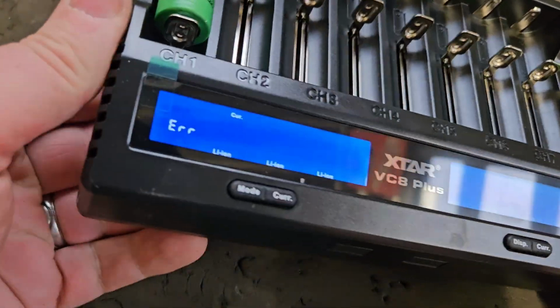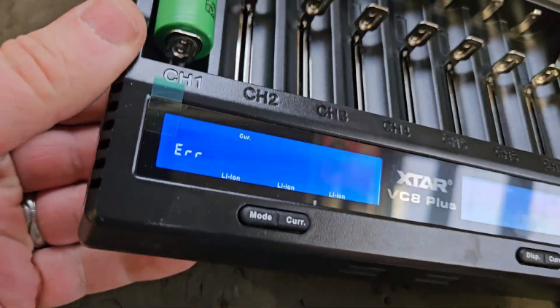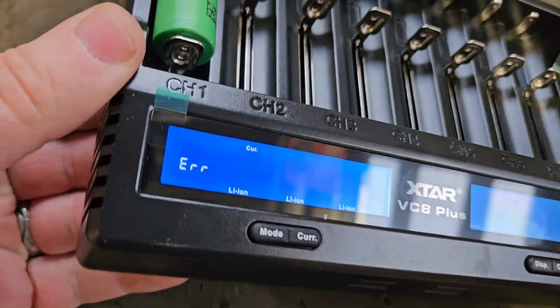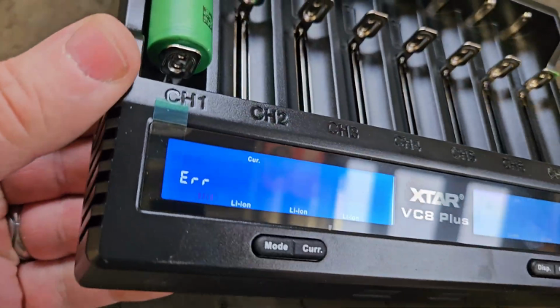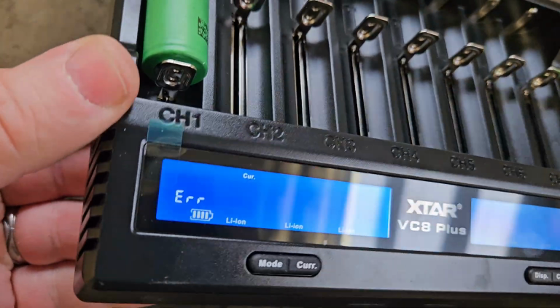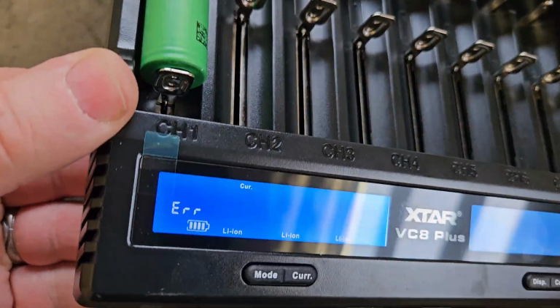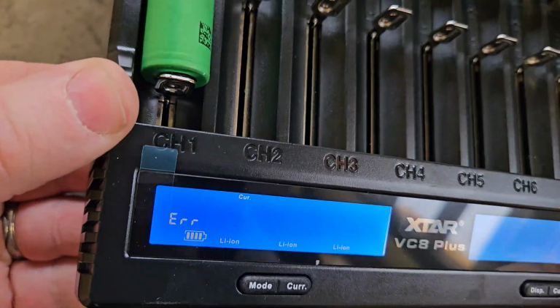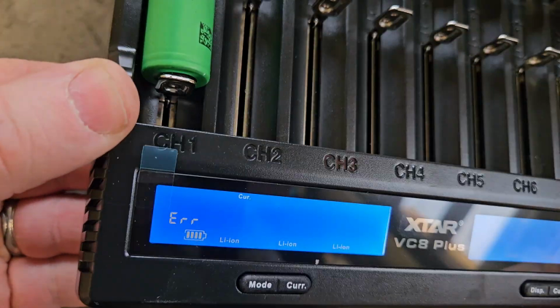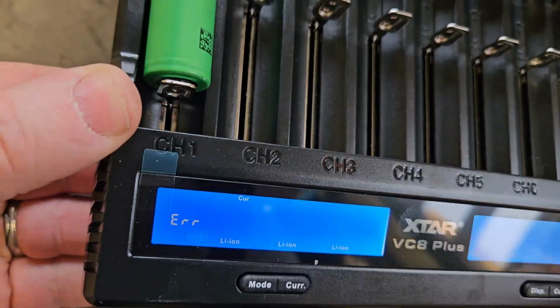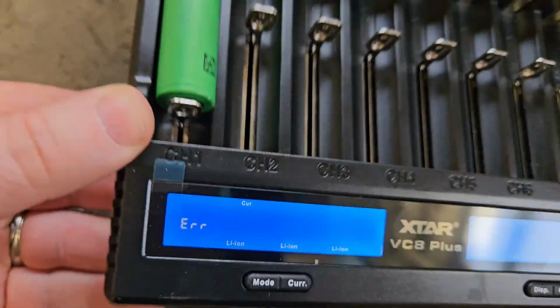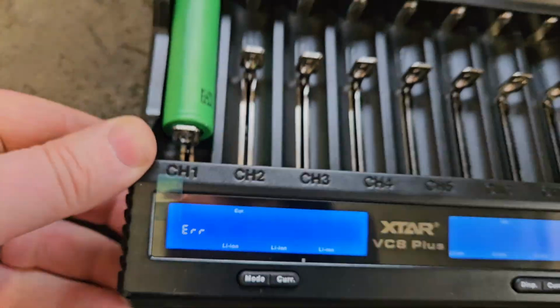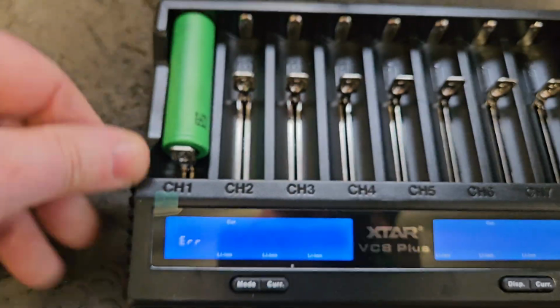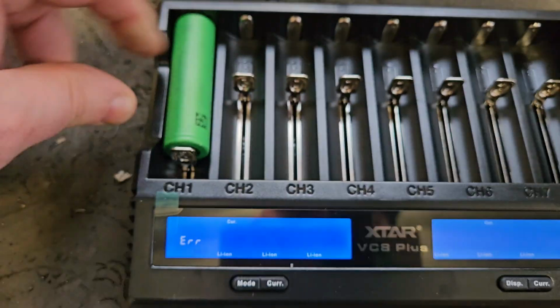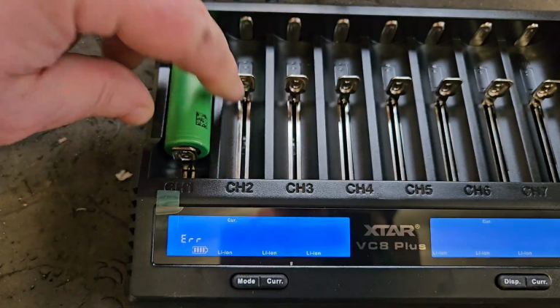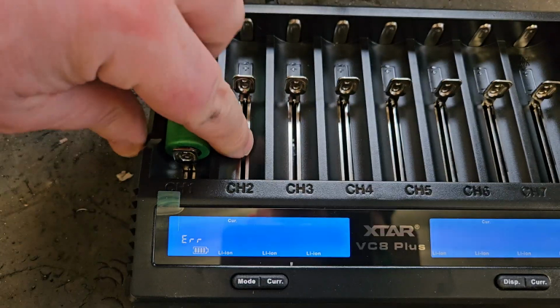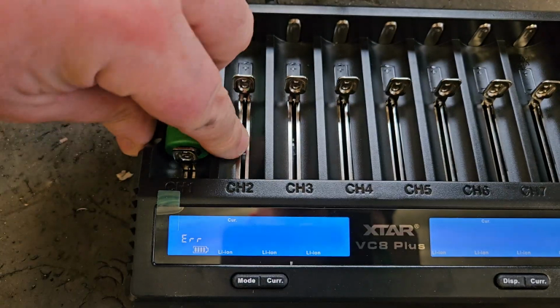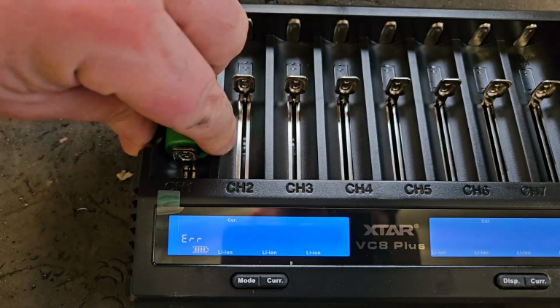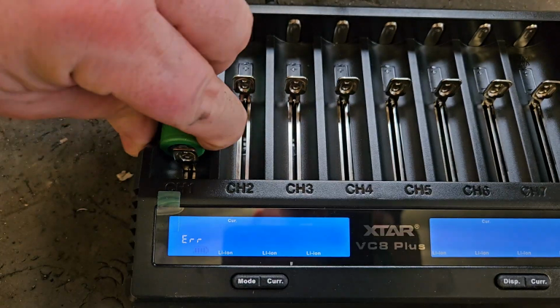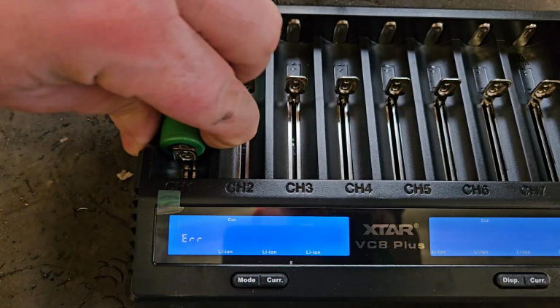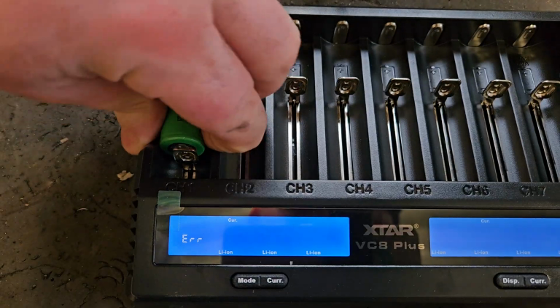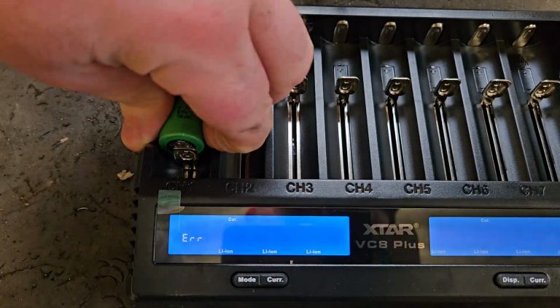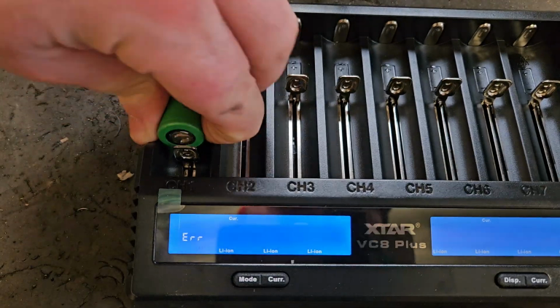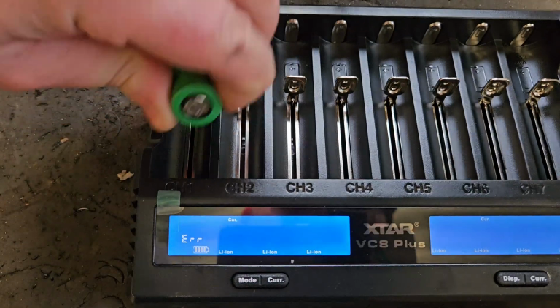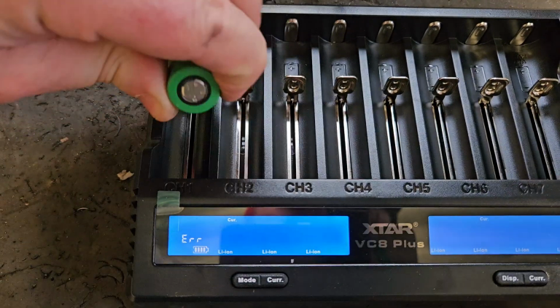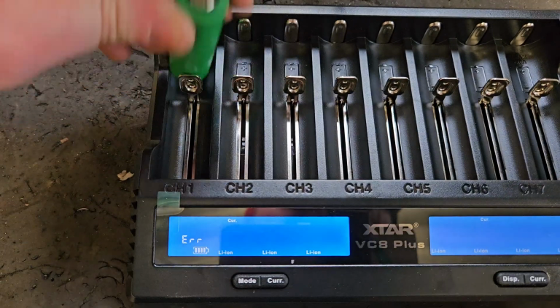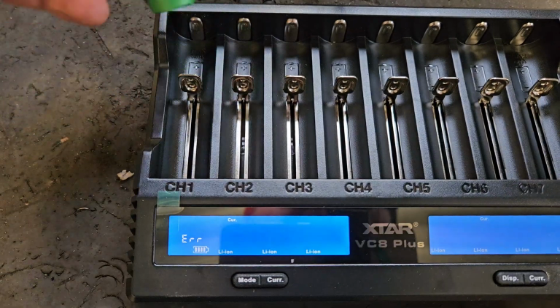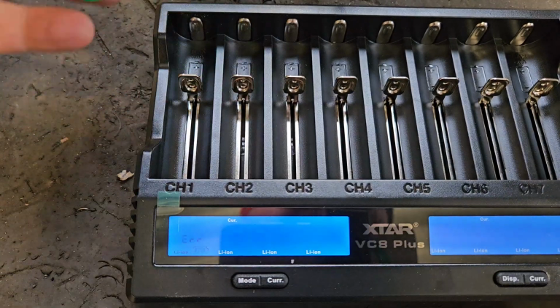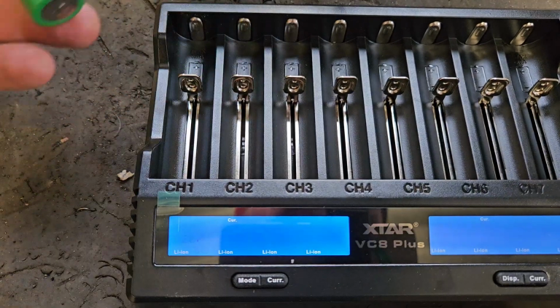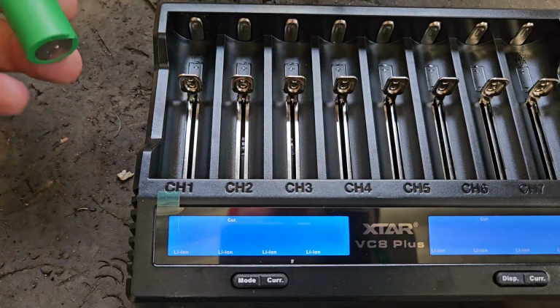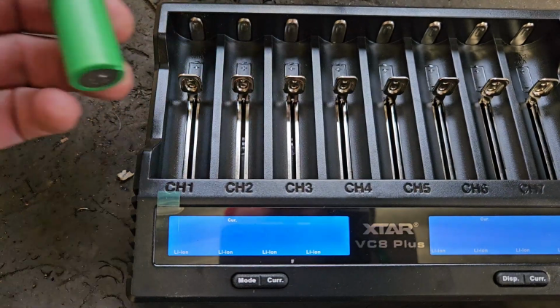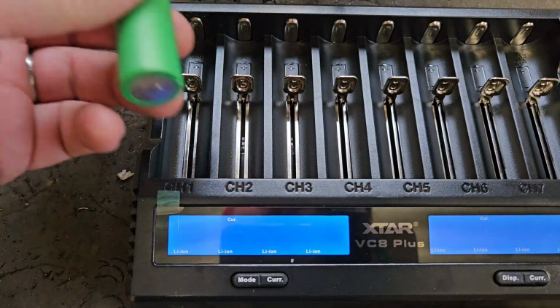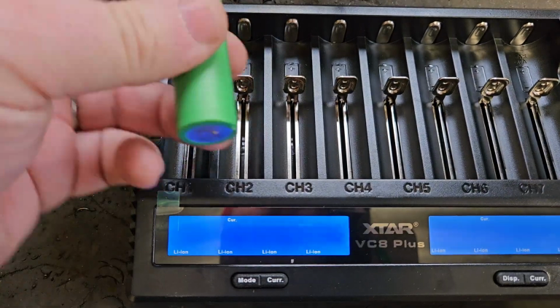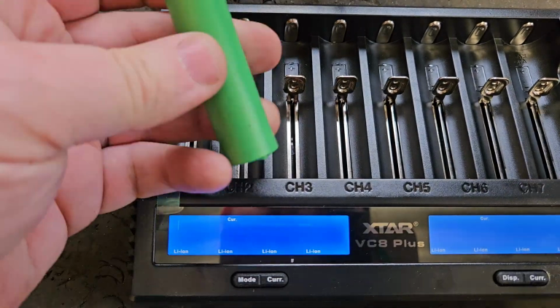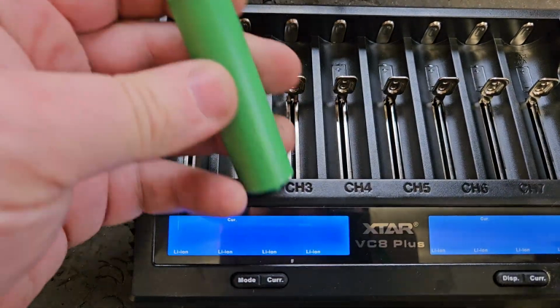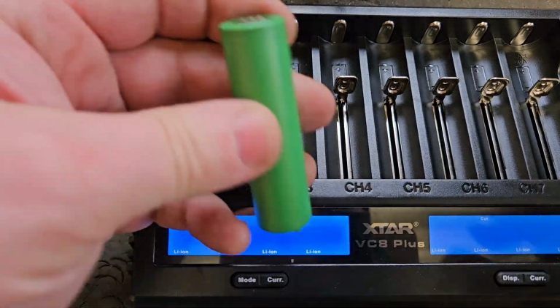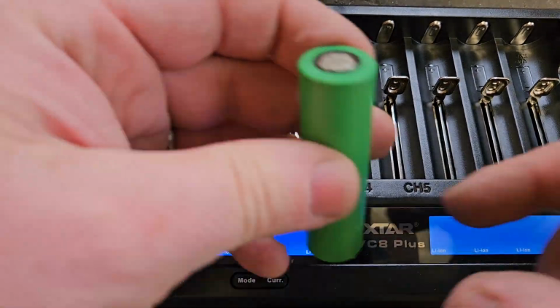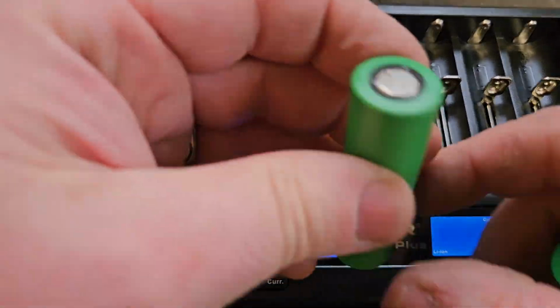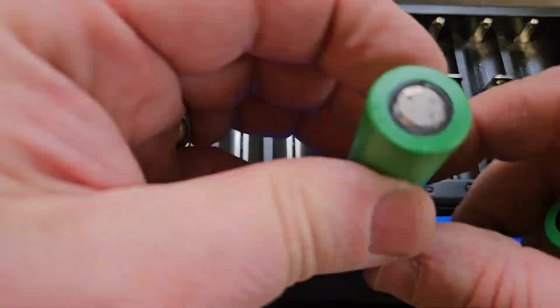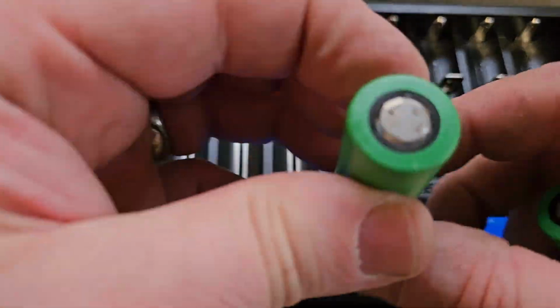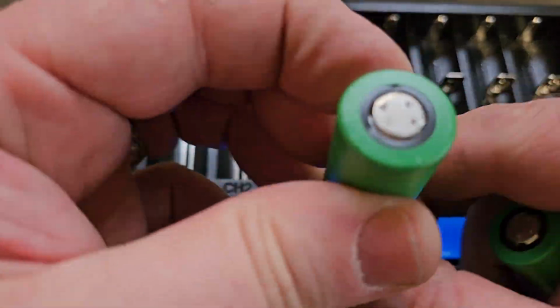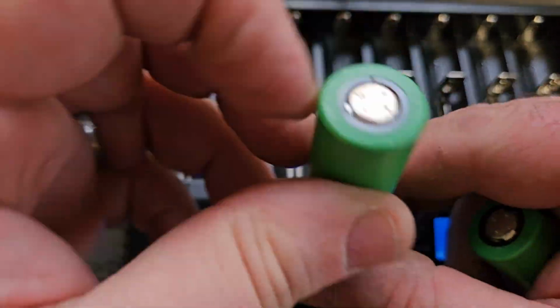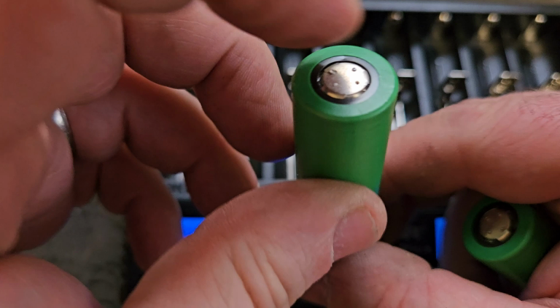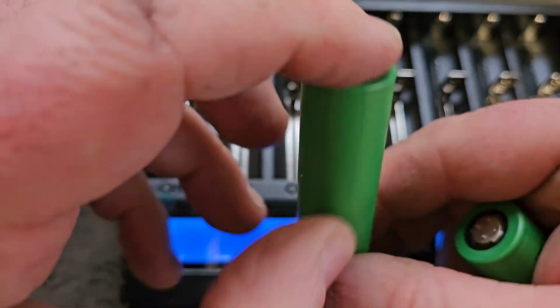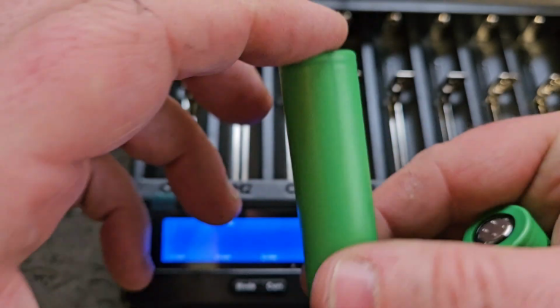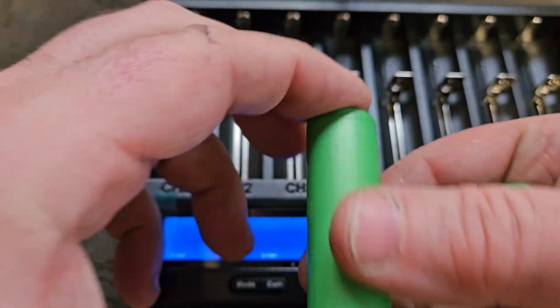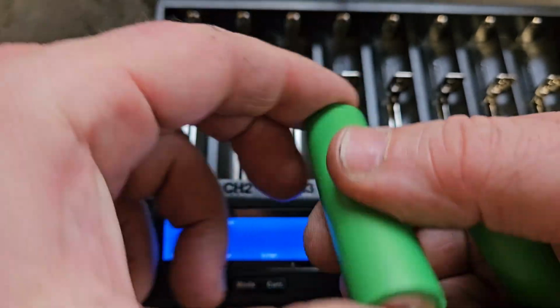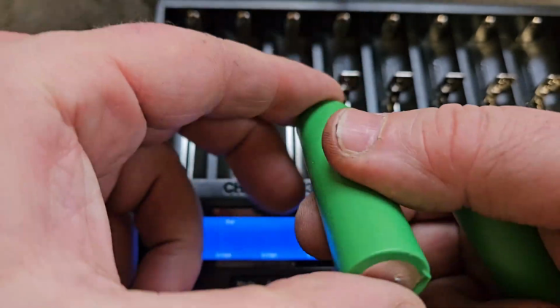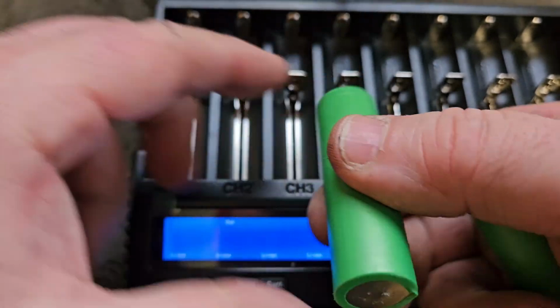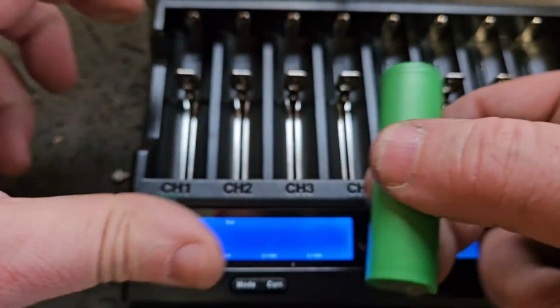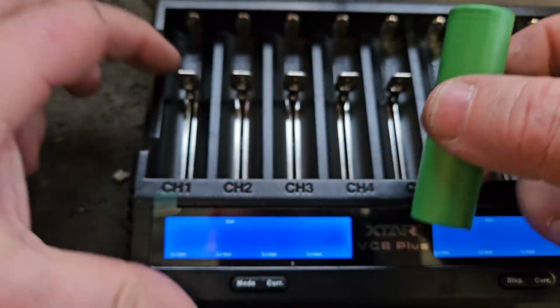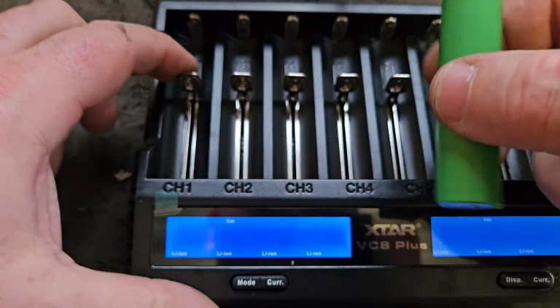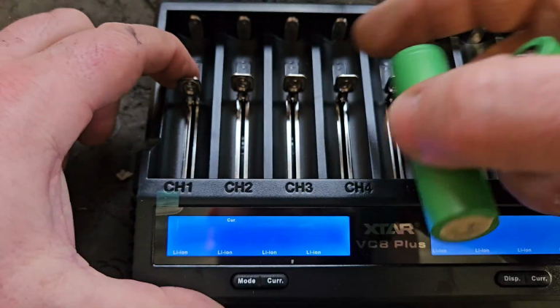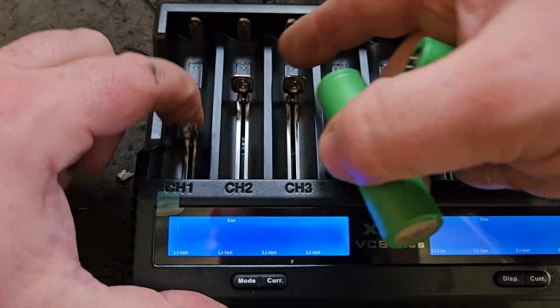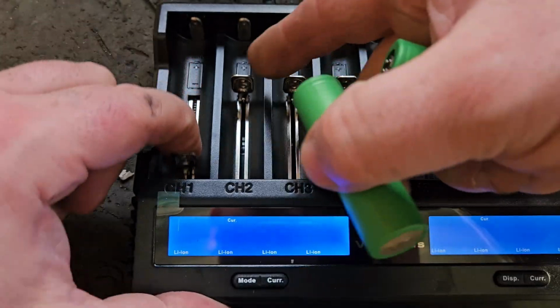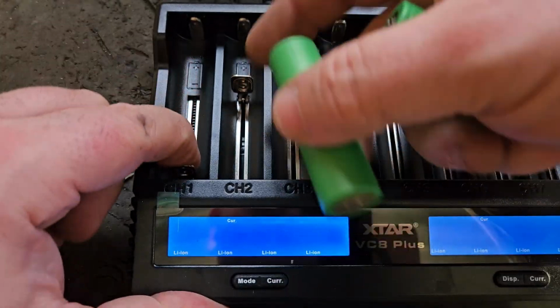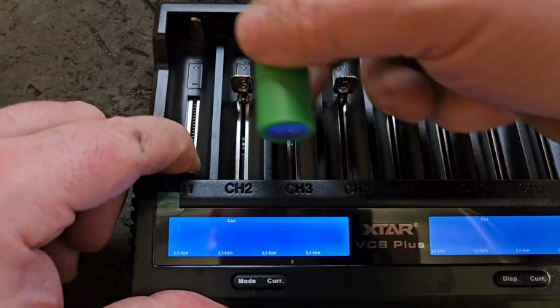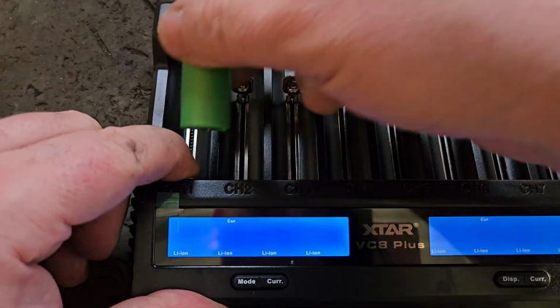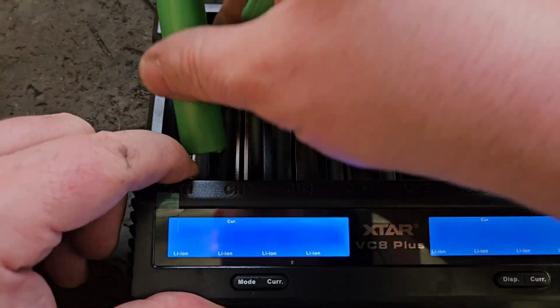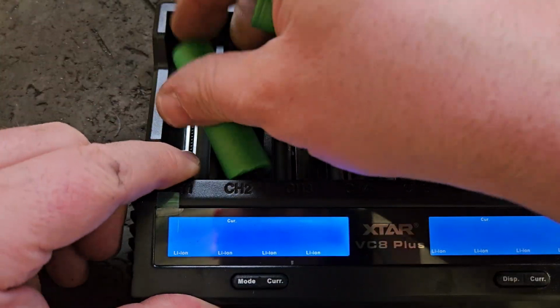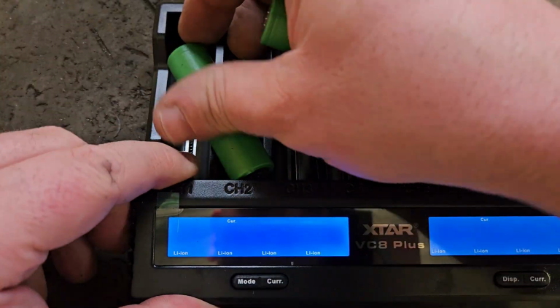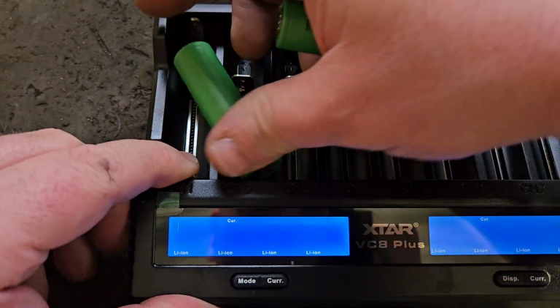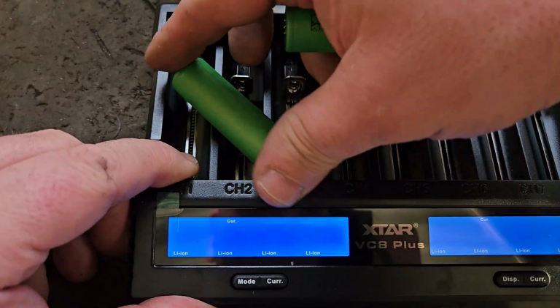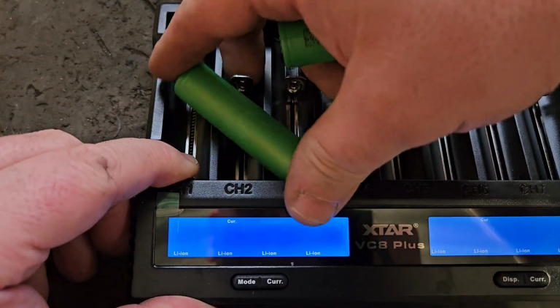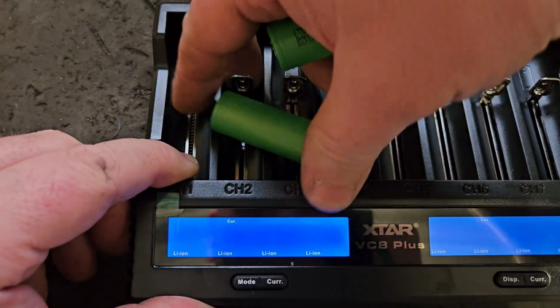You see what I've done wrong there — showing an error right away. That means I put the cell in the wrong way around. This is the plus side, this is the minus; the plus goes to the top here.